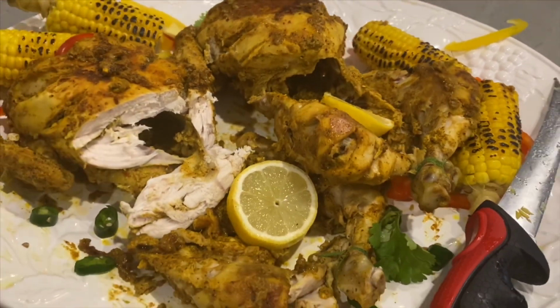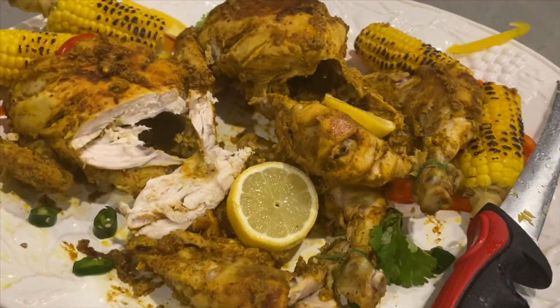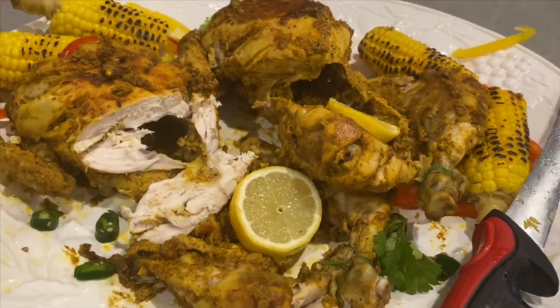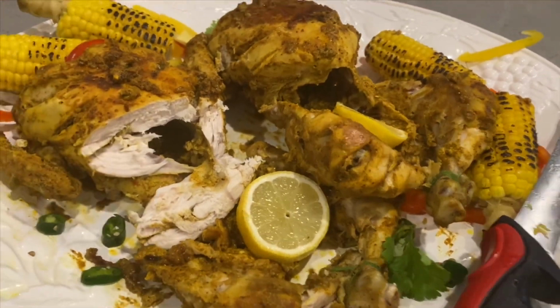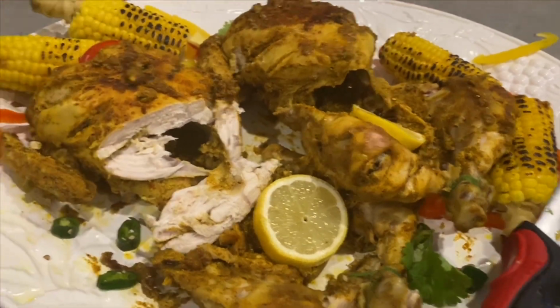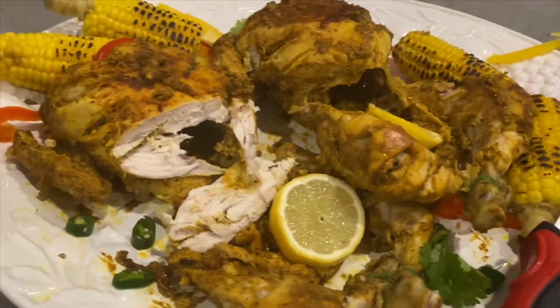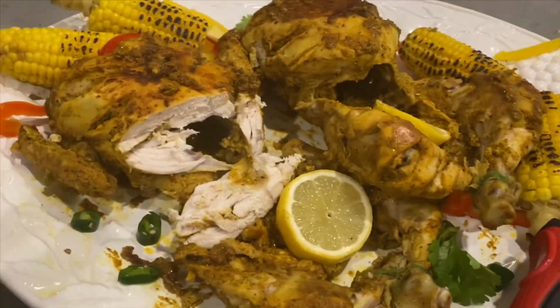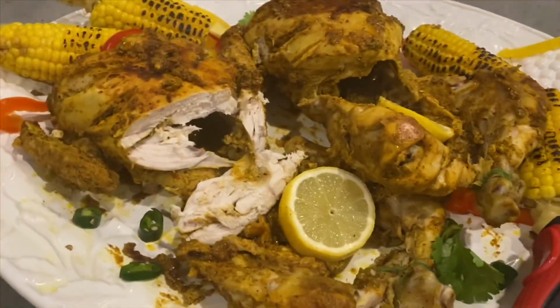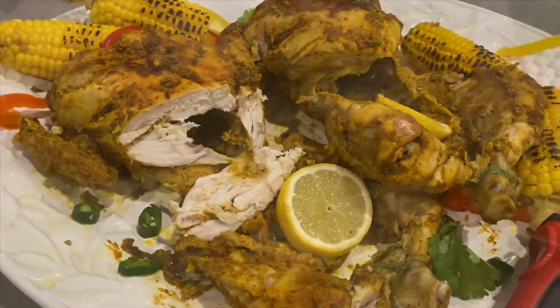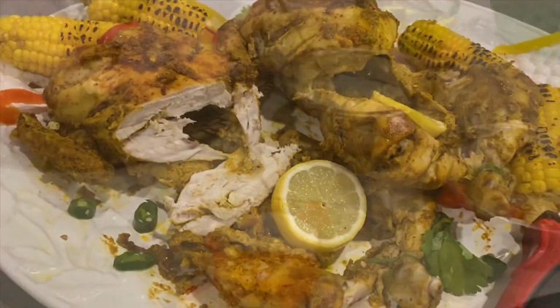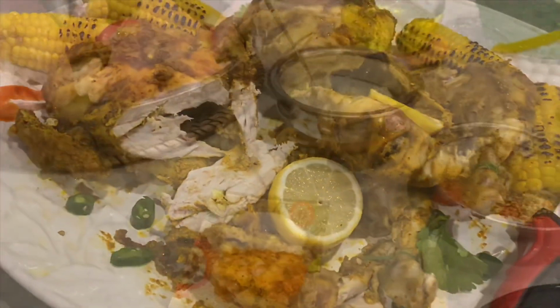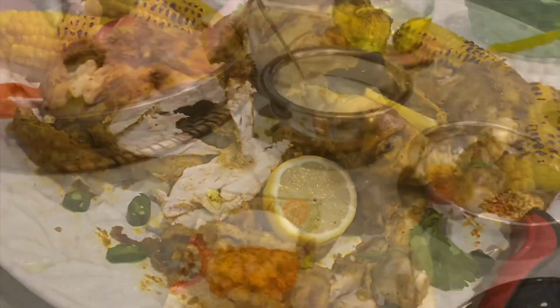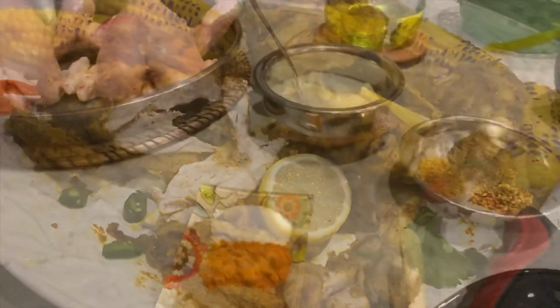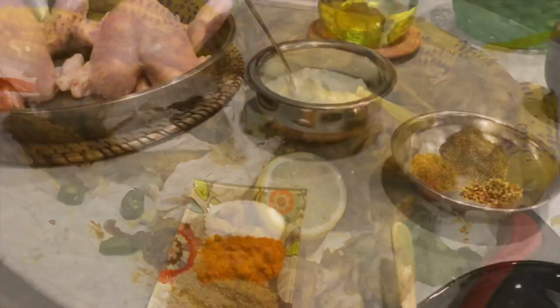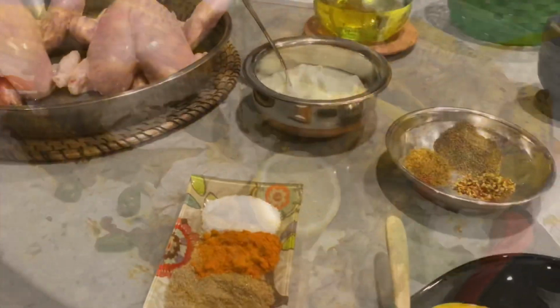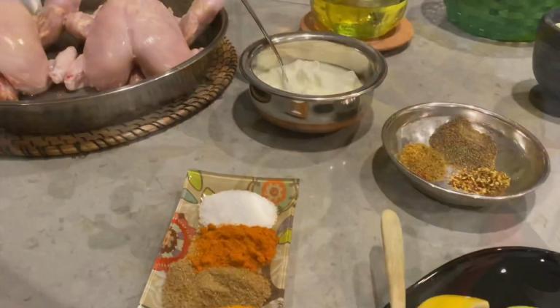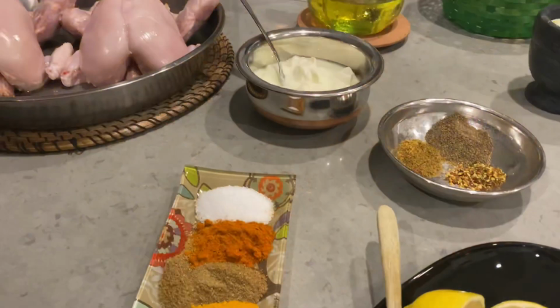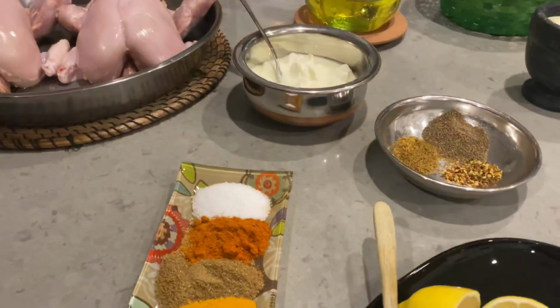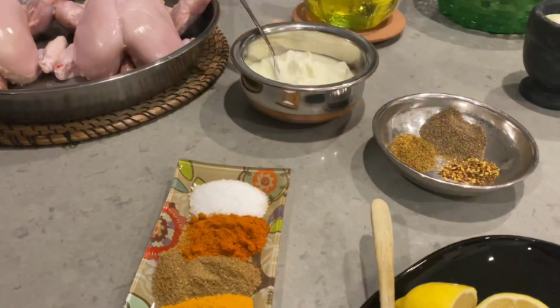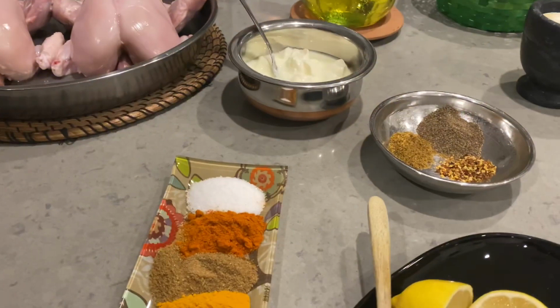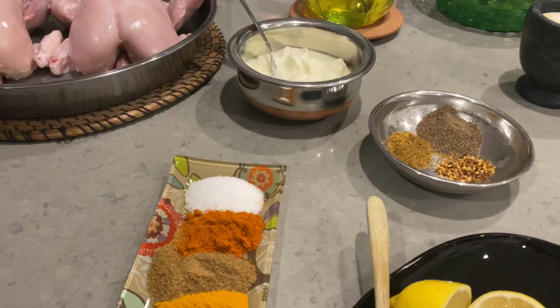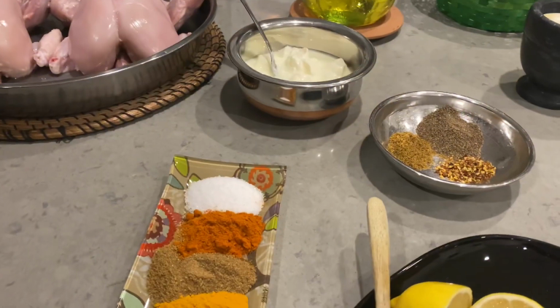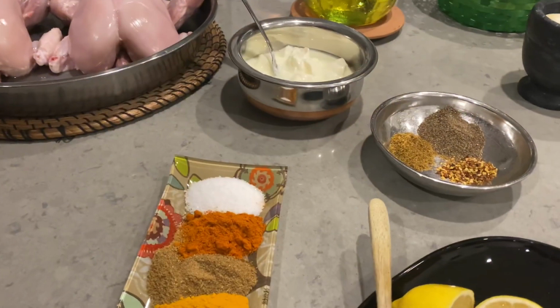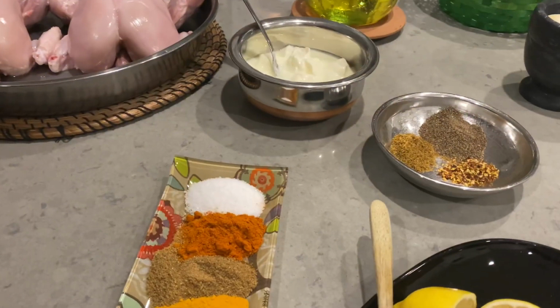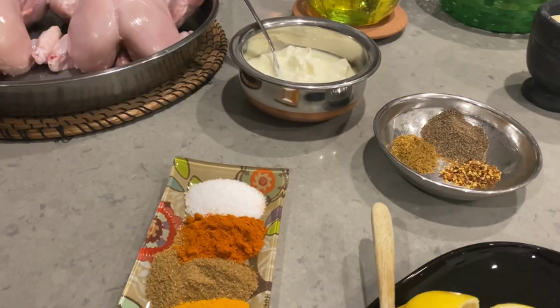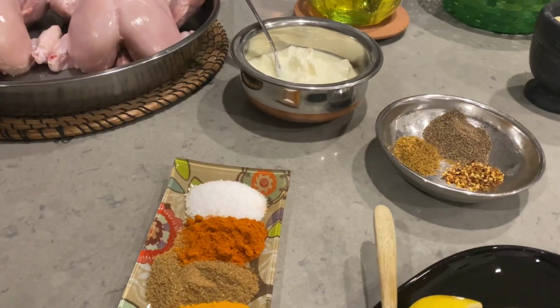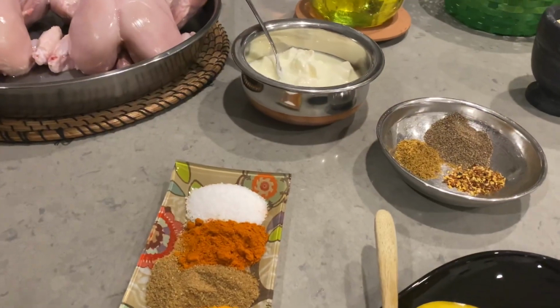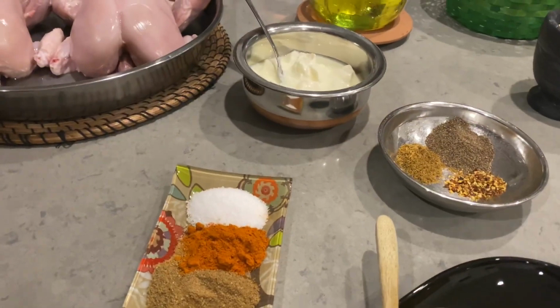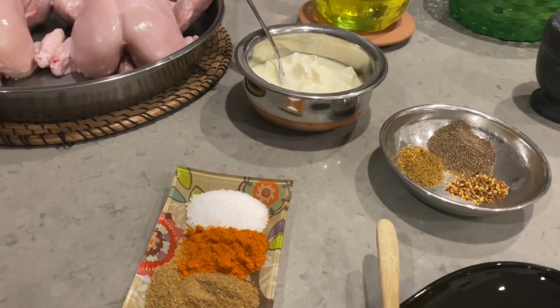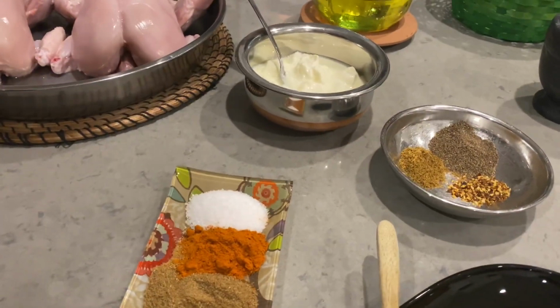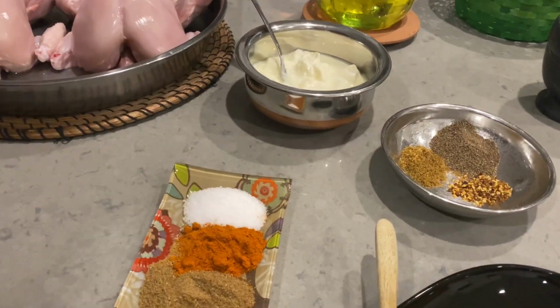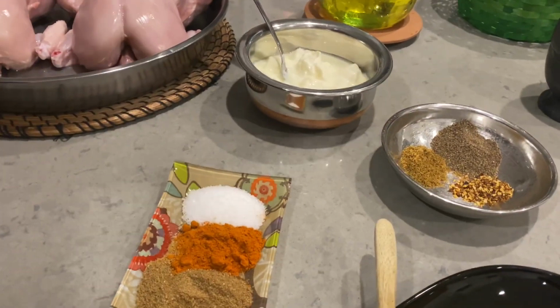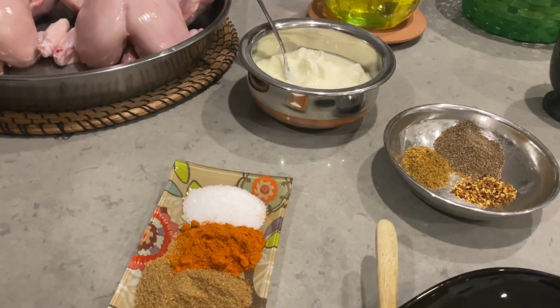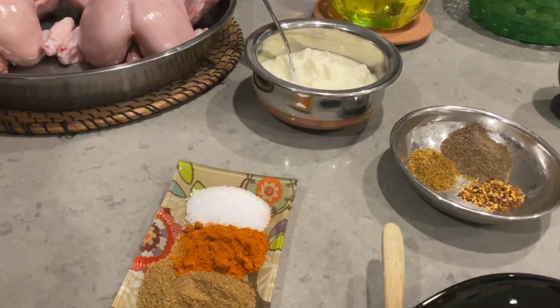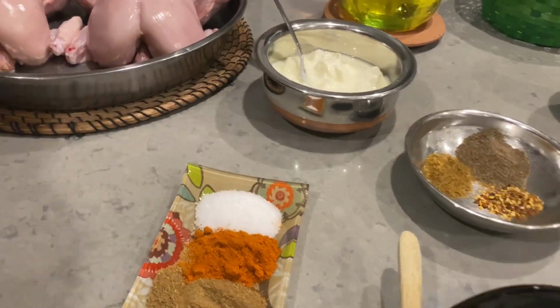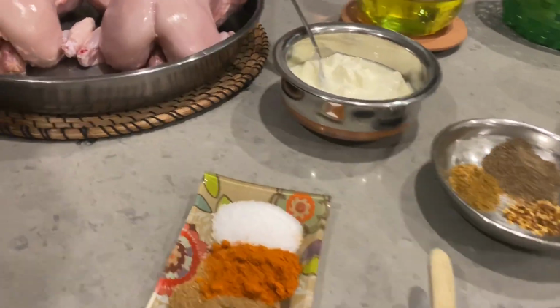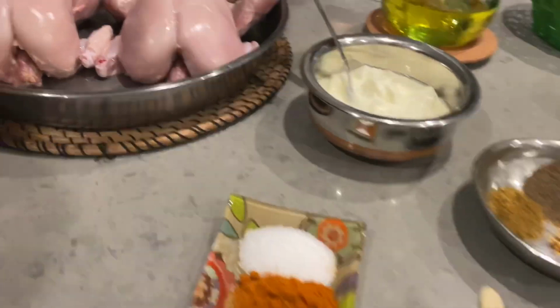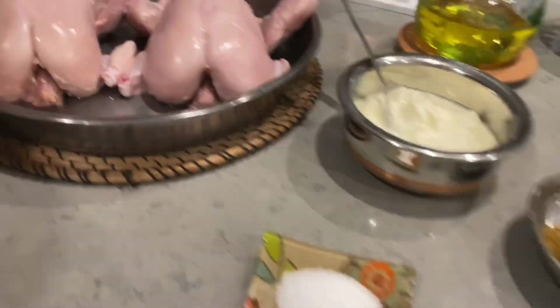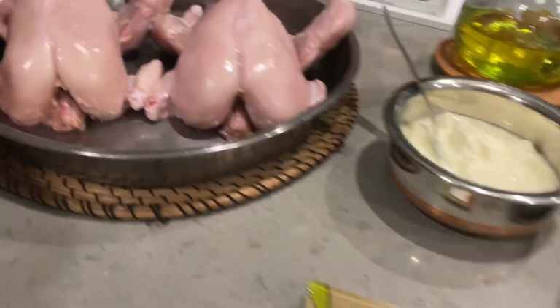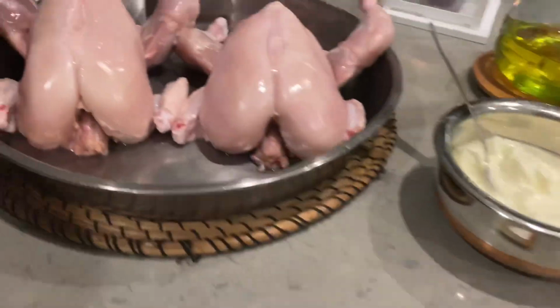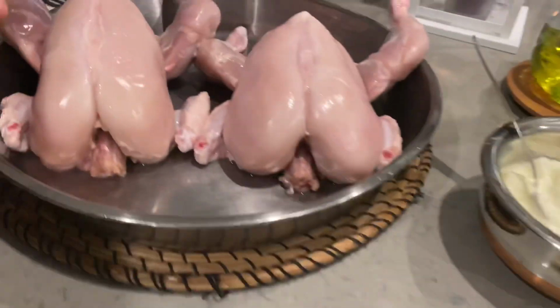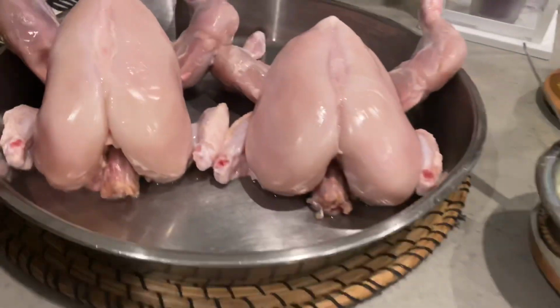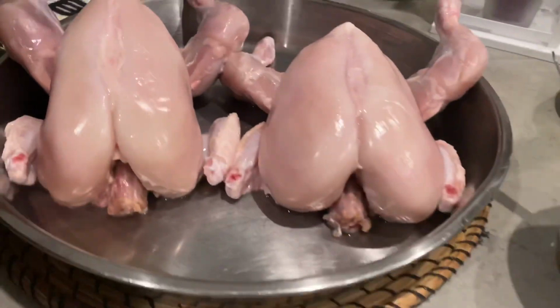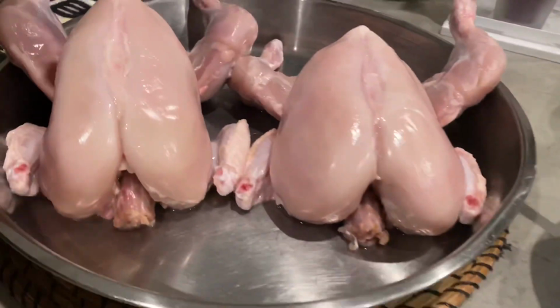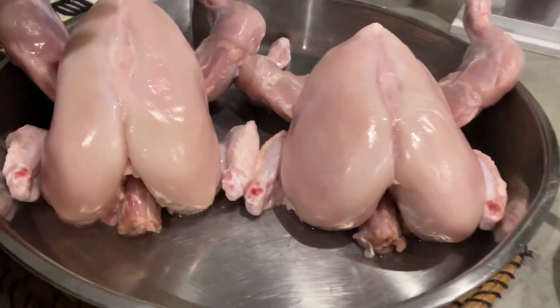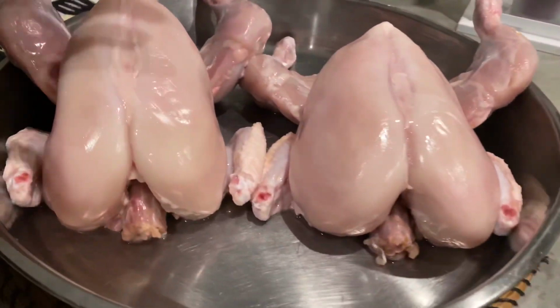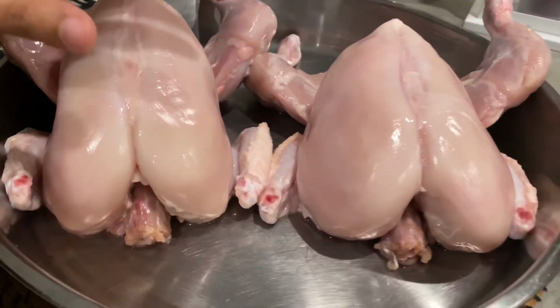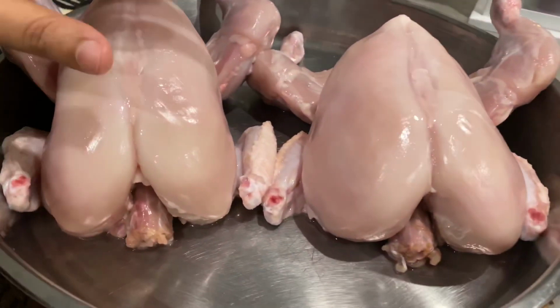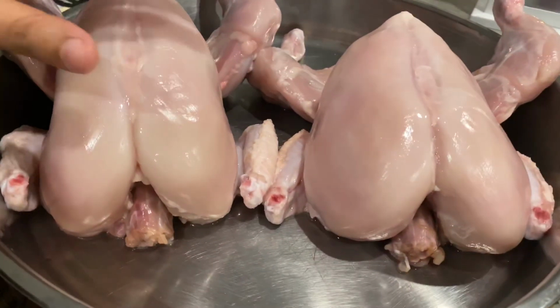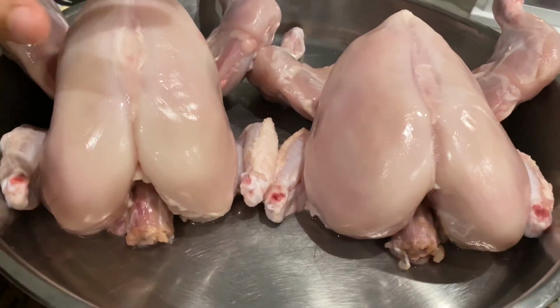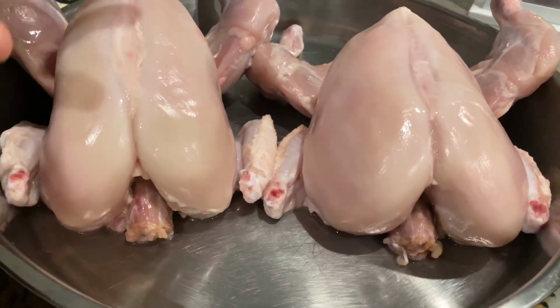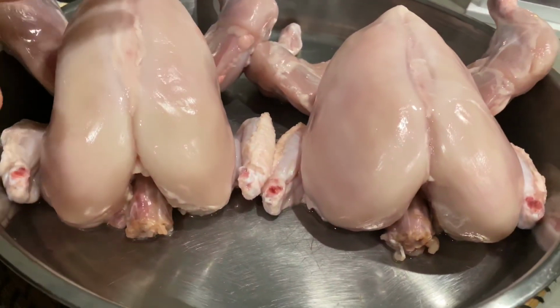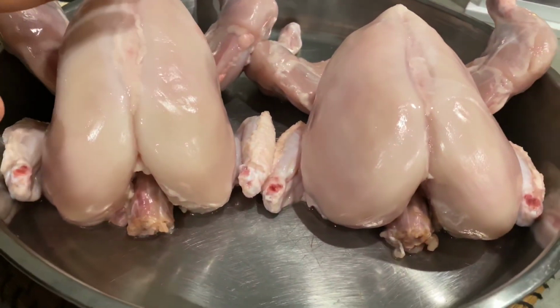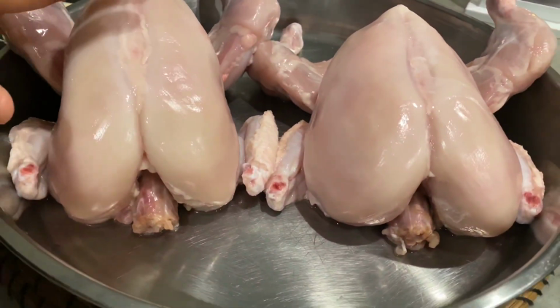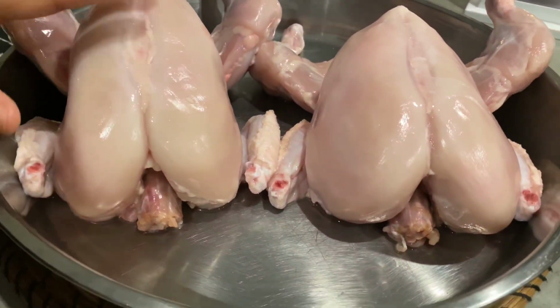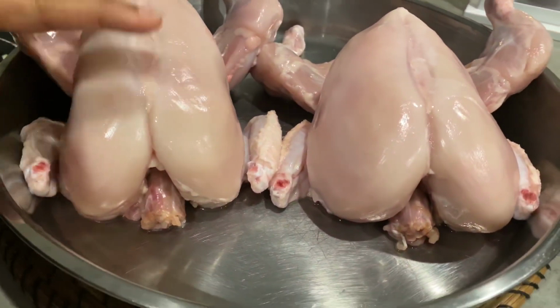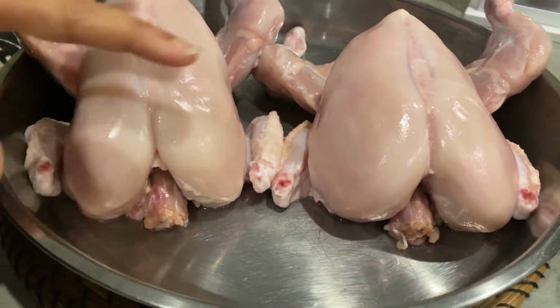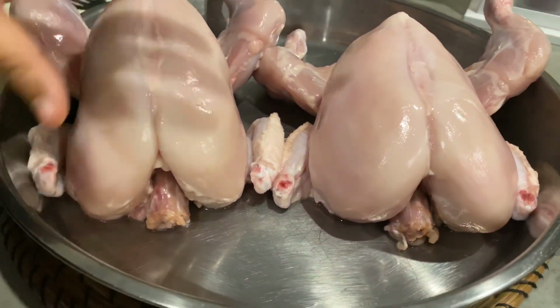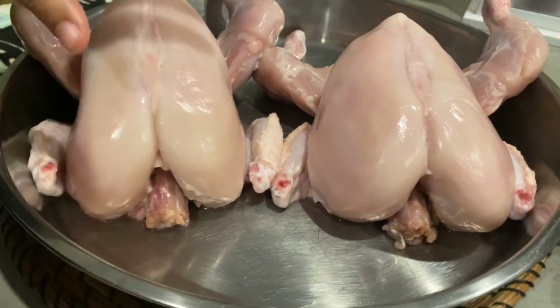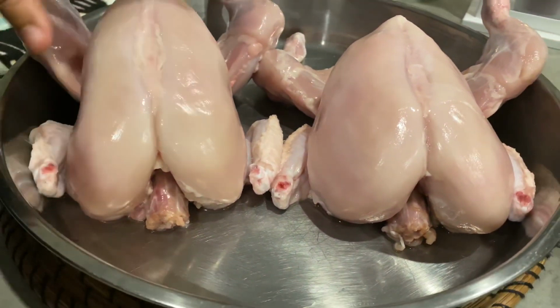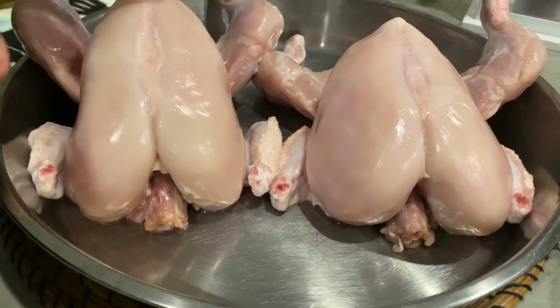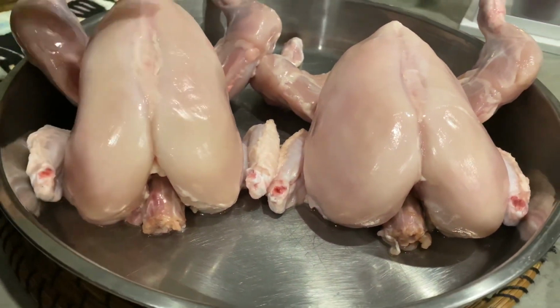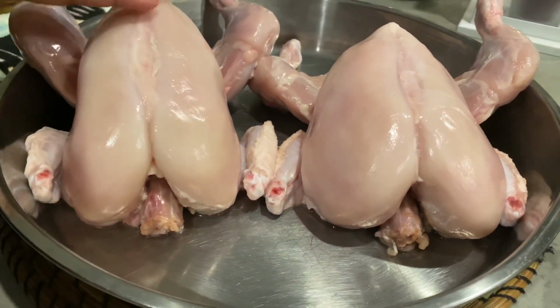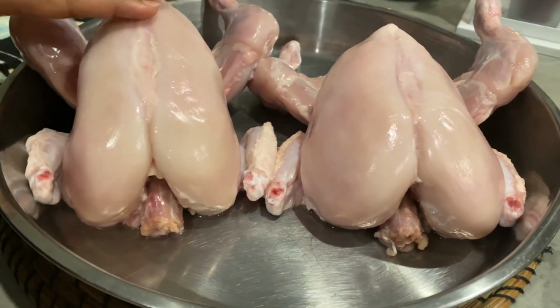Hello everyone, today we will make chicken roast.